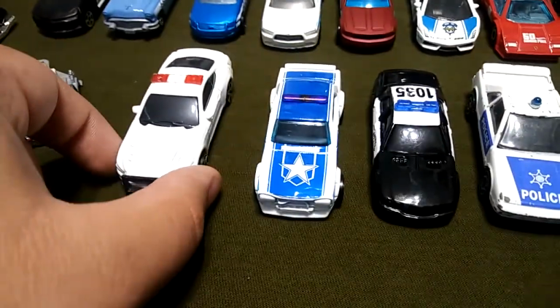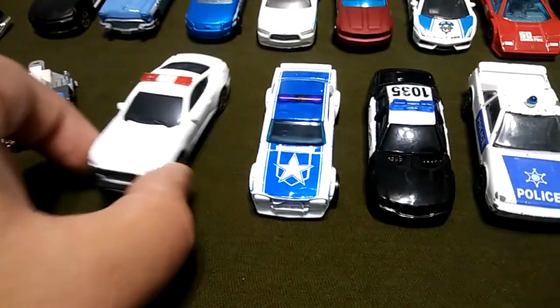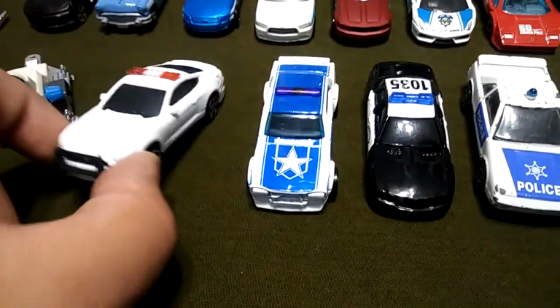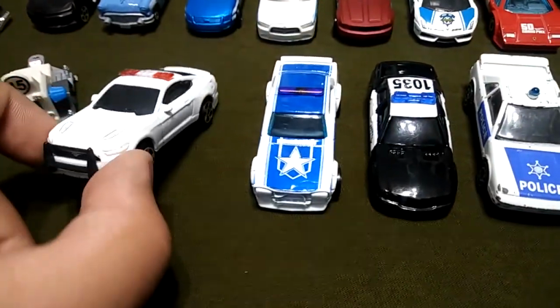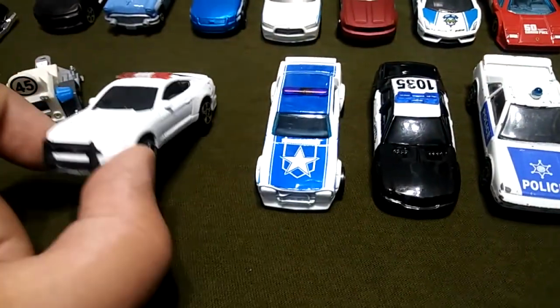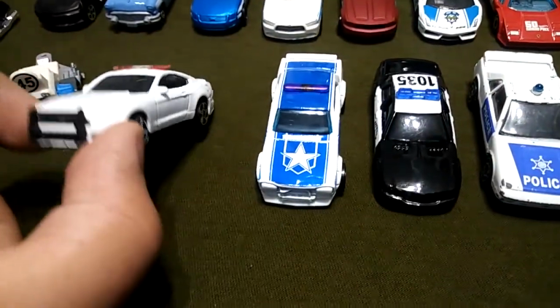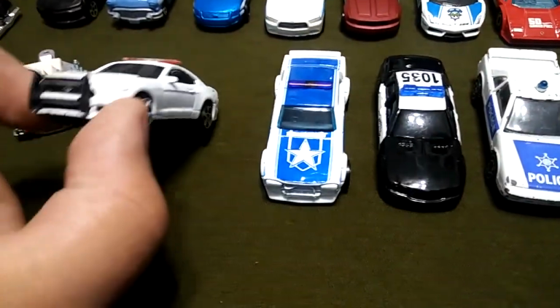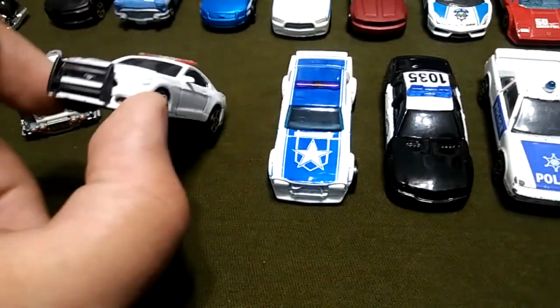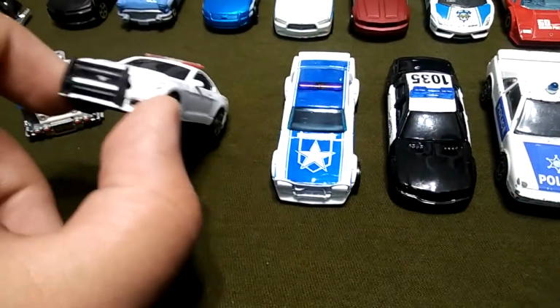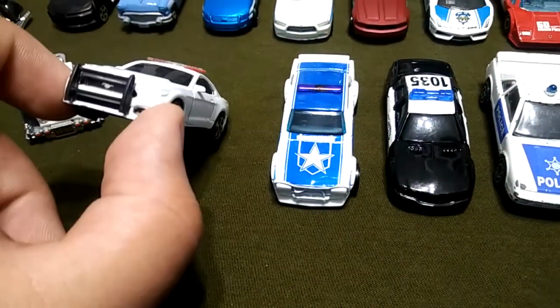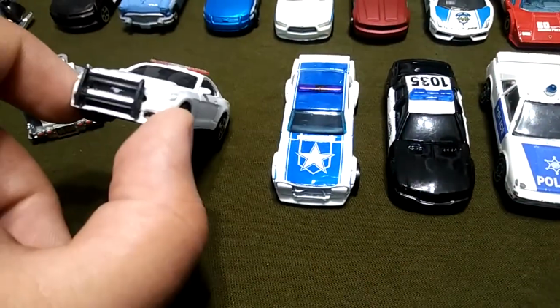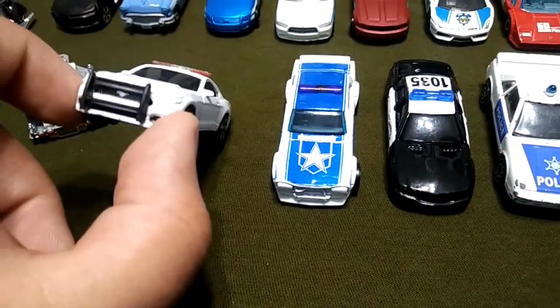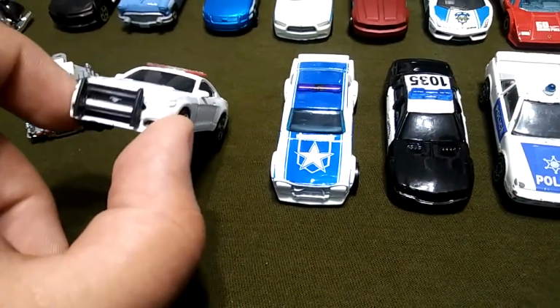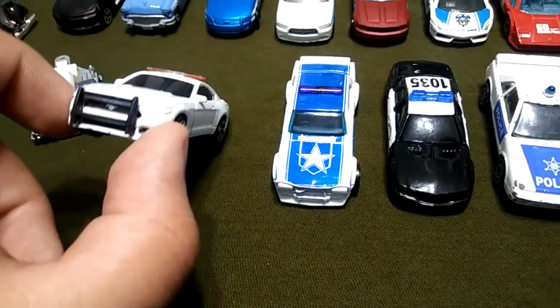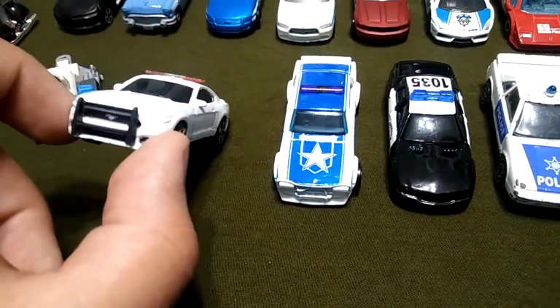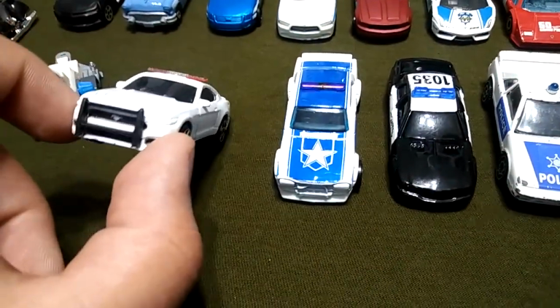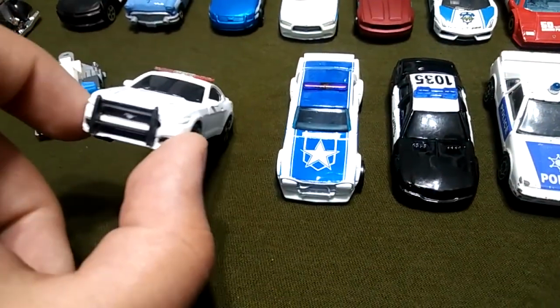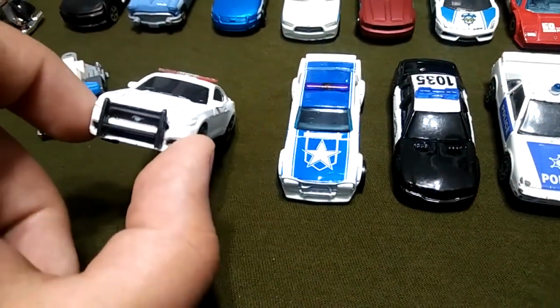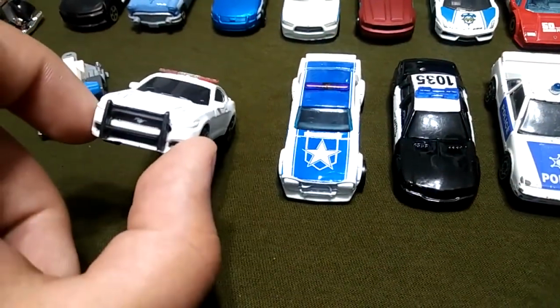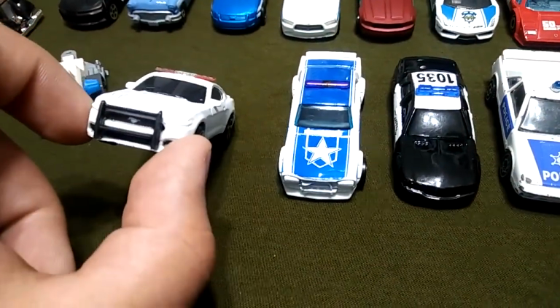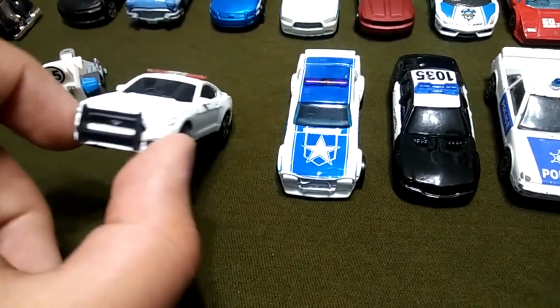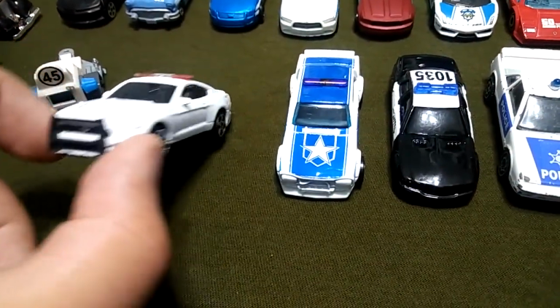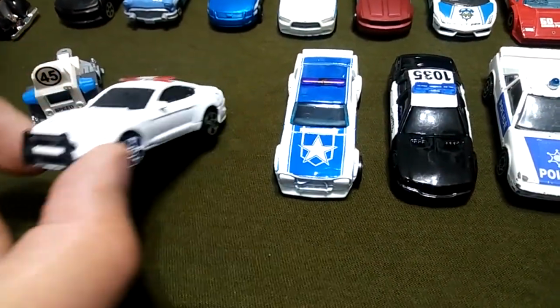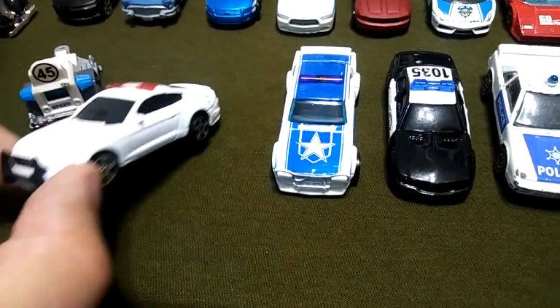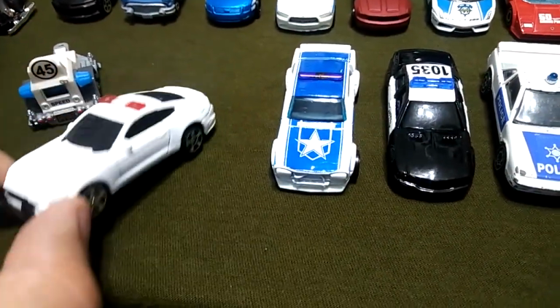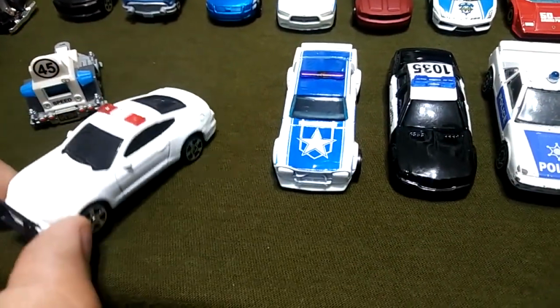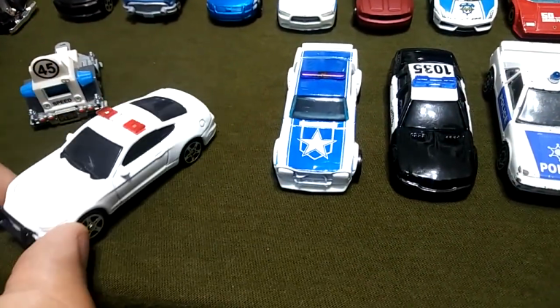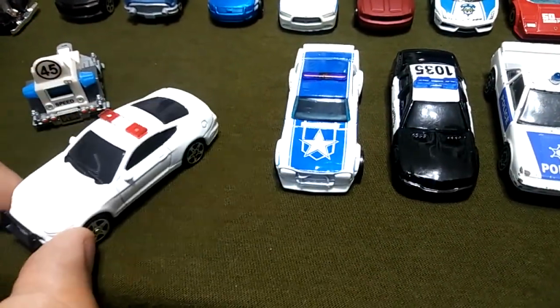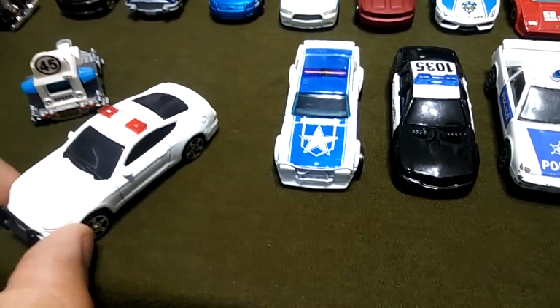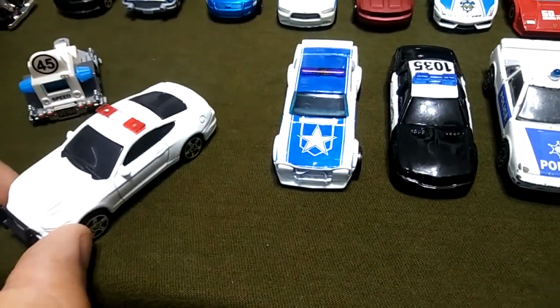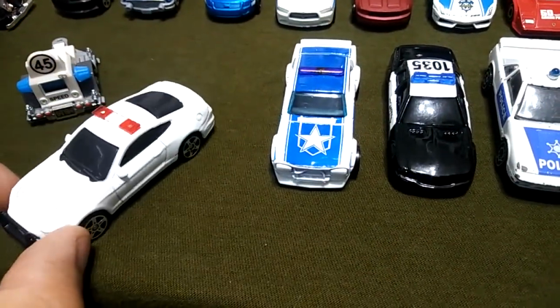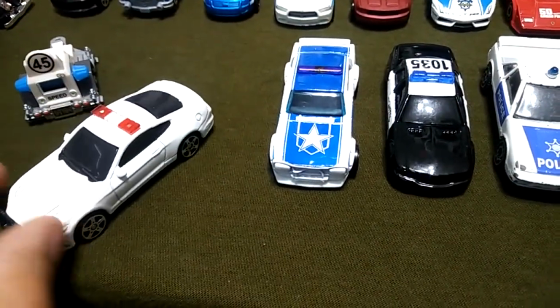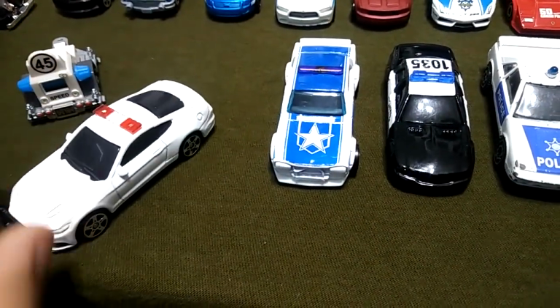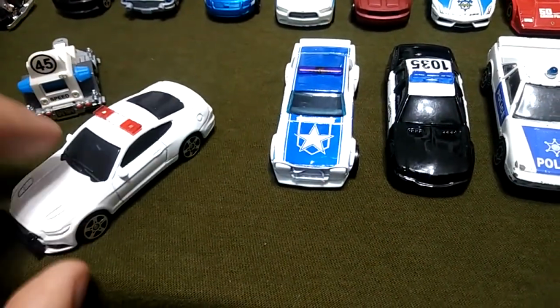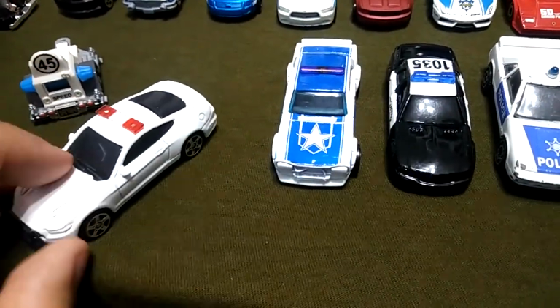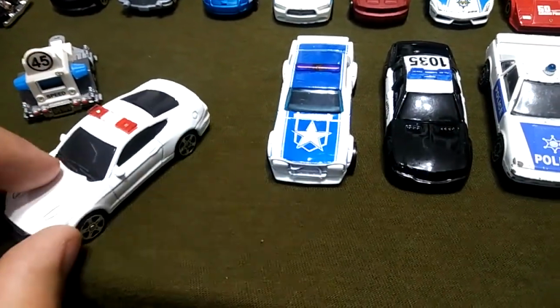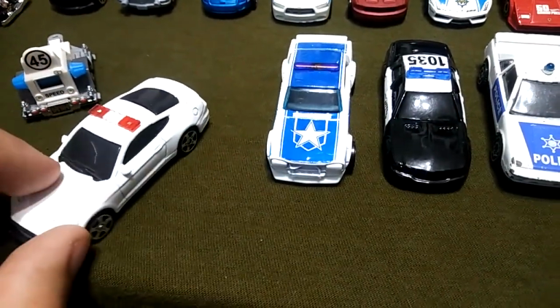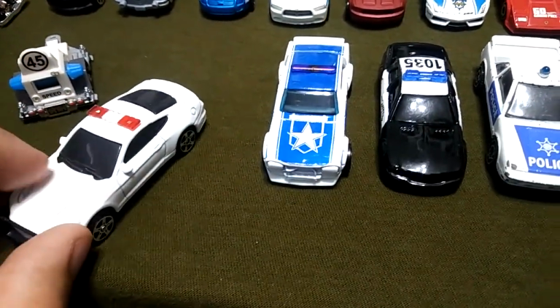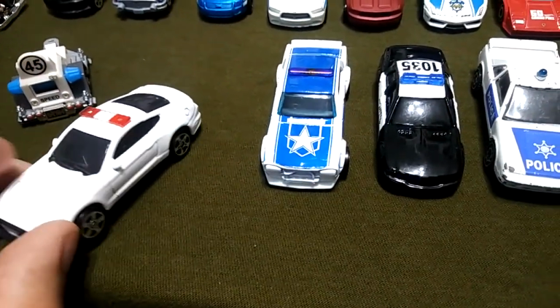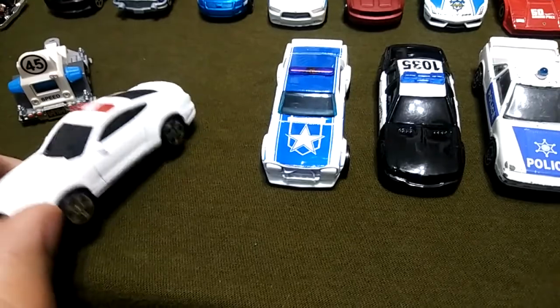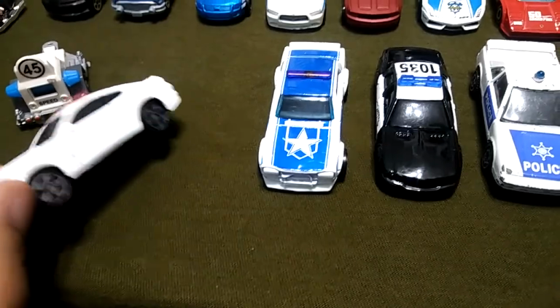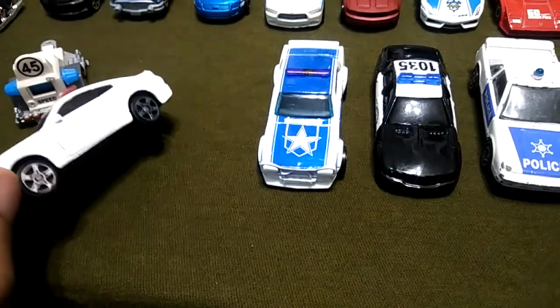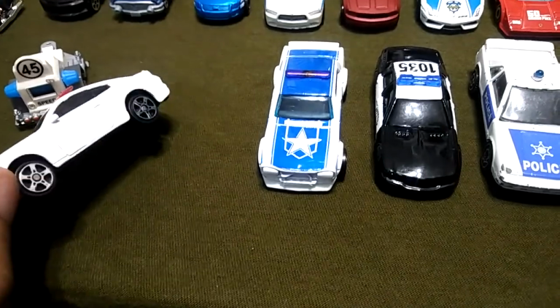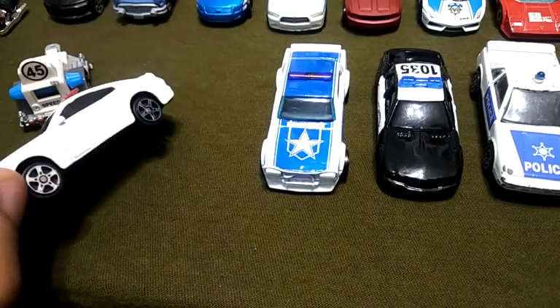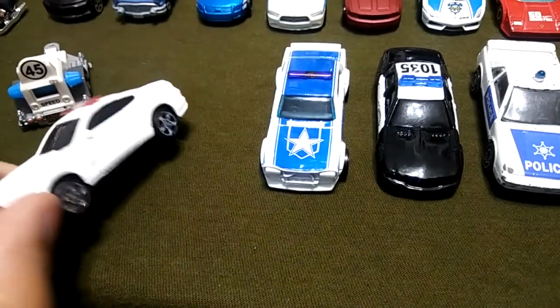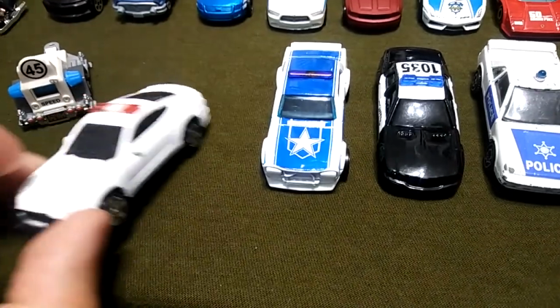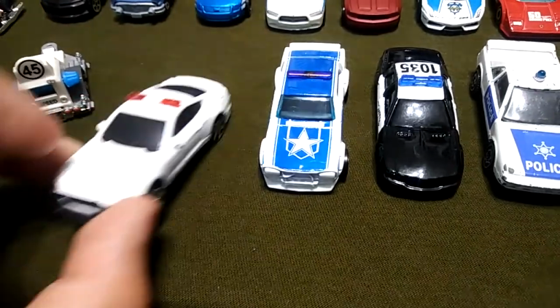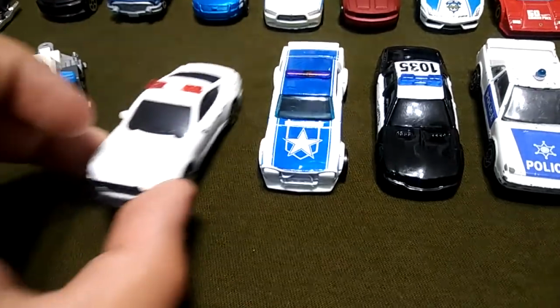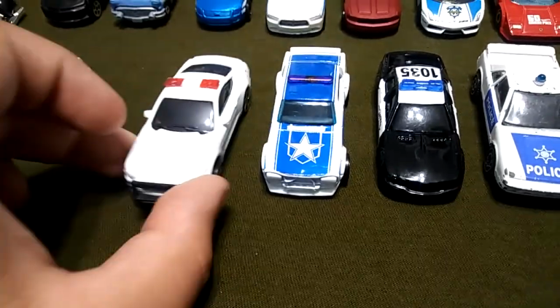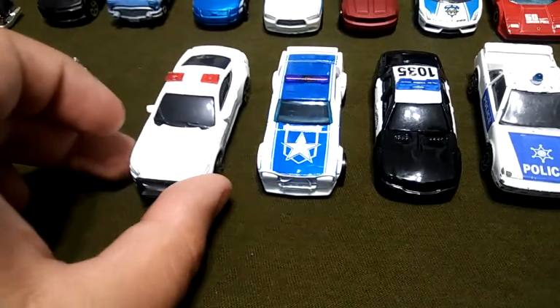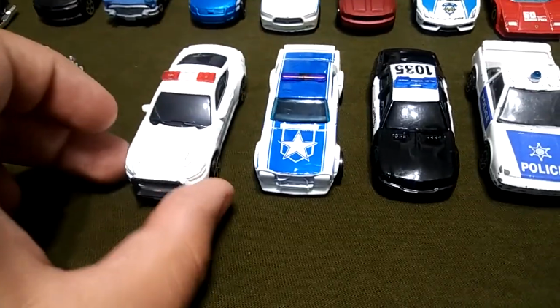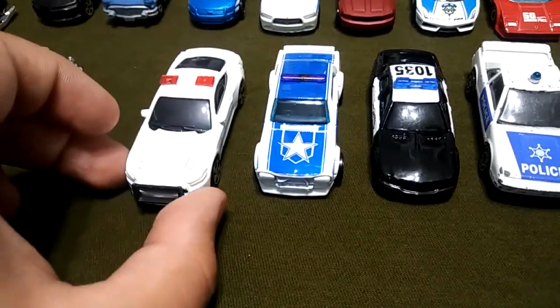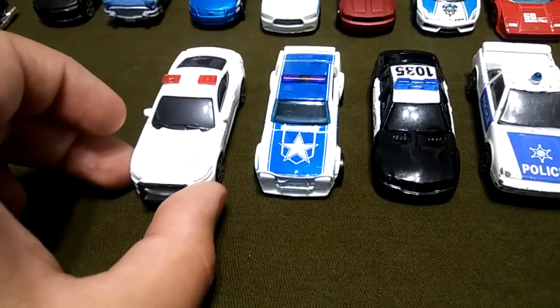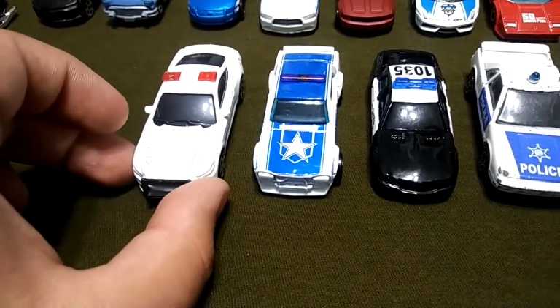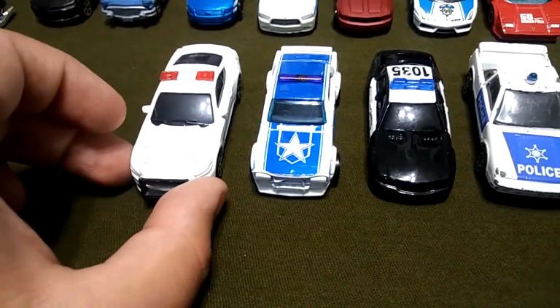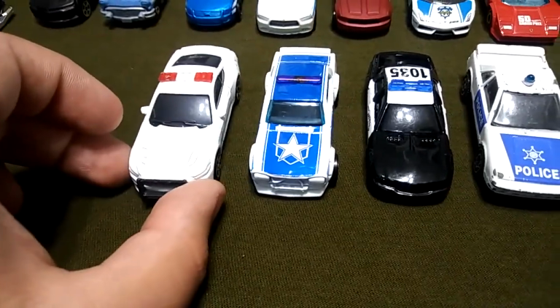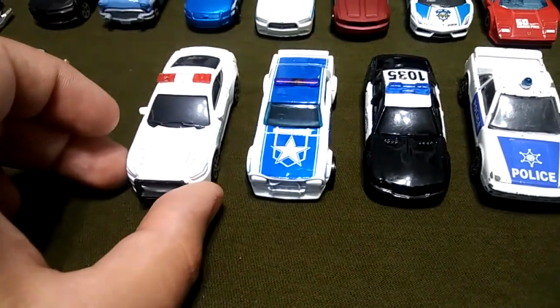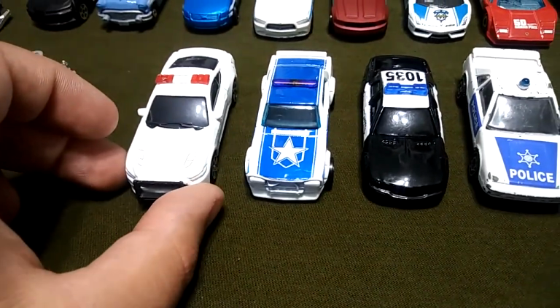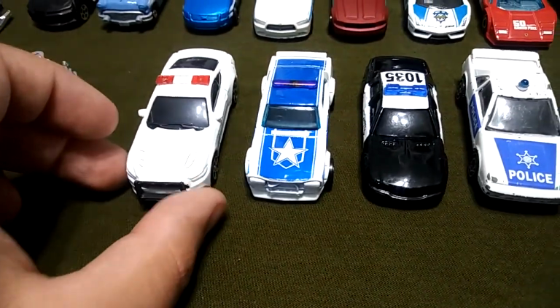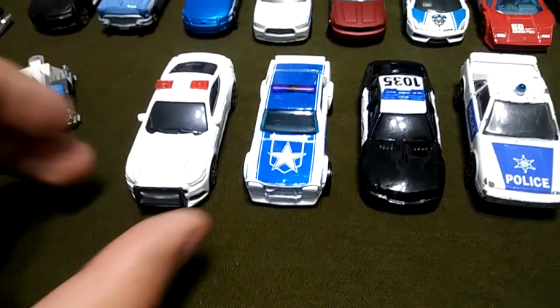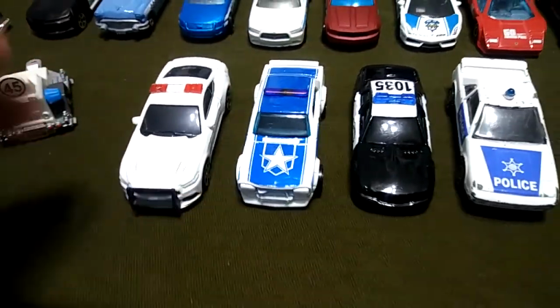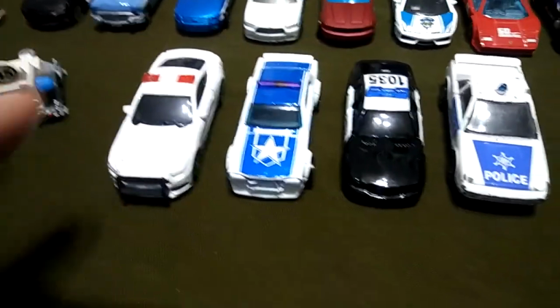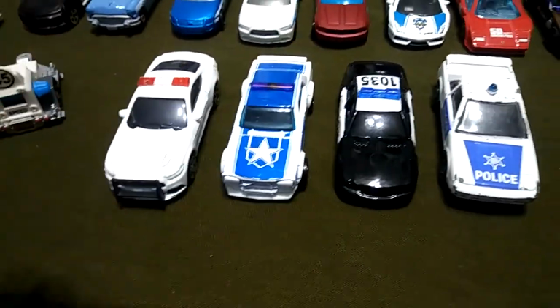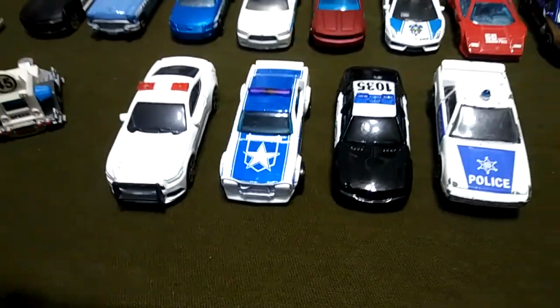This one is one of my favorite ones — I put that push bar on there and I put the light bar. Really nice white Mustang.